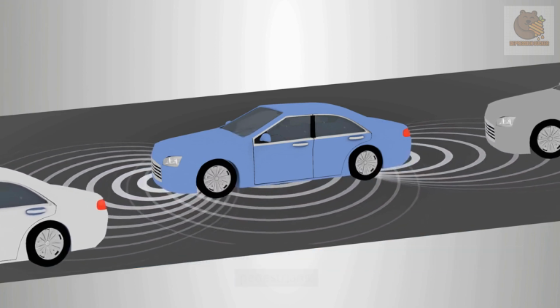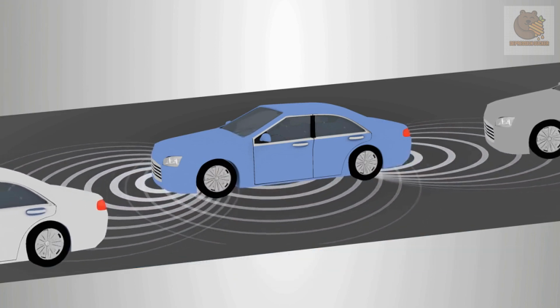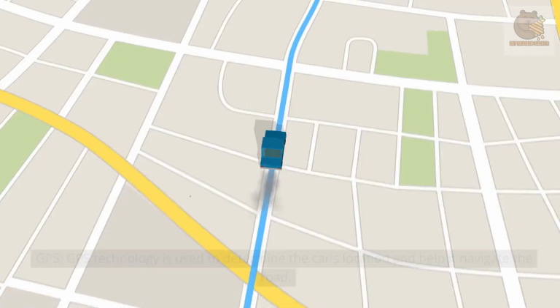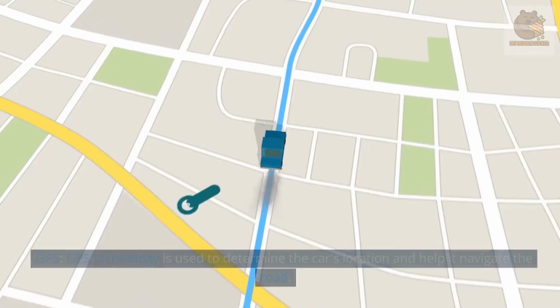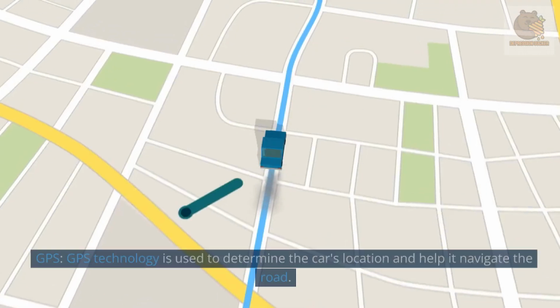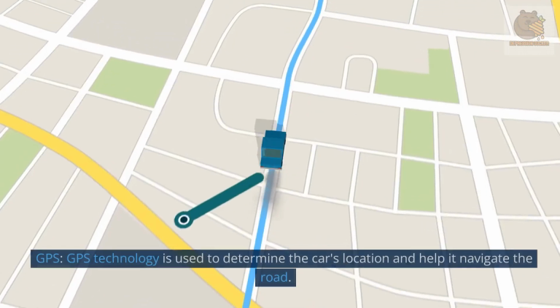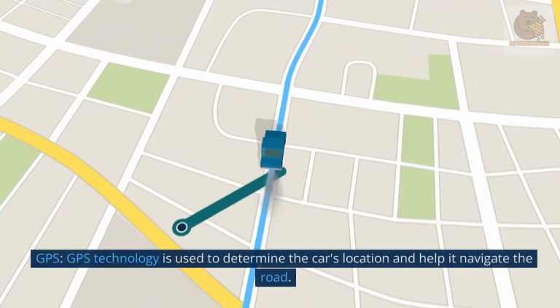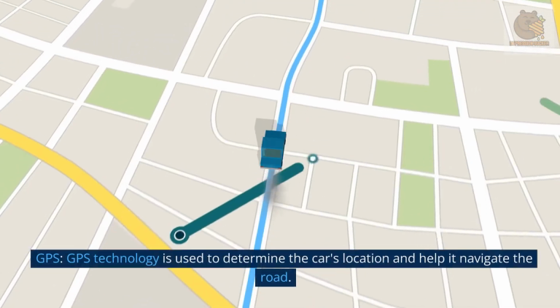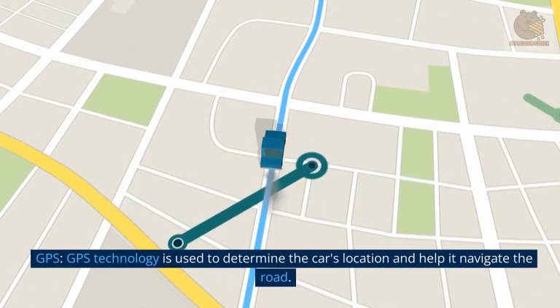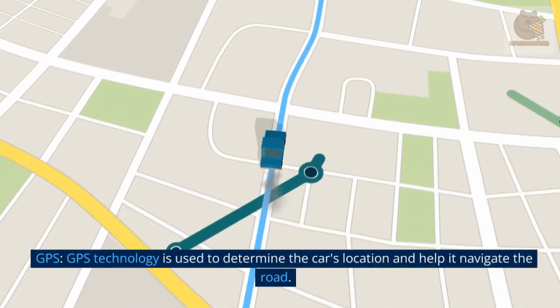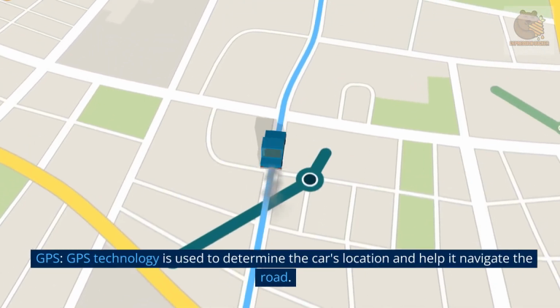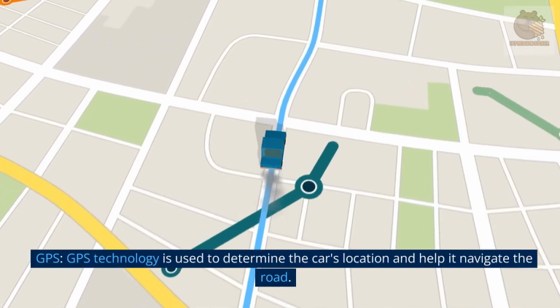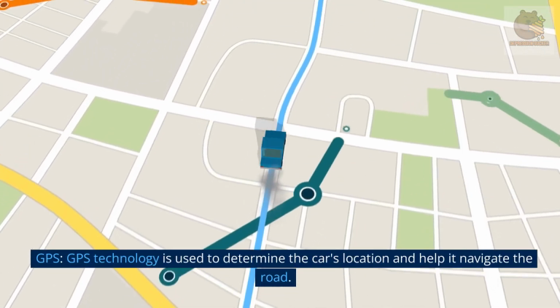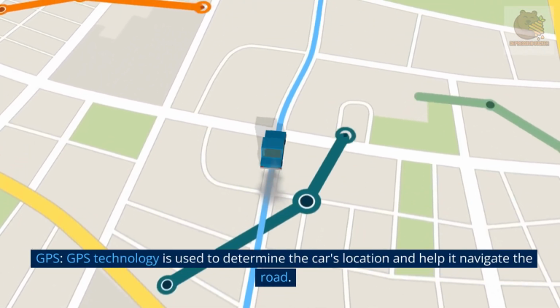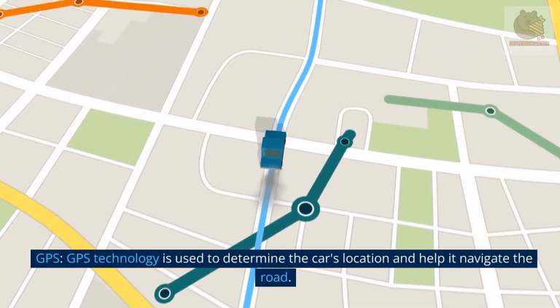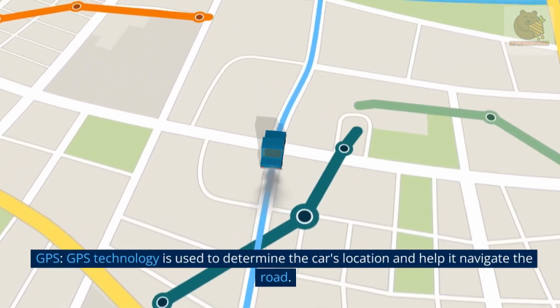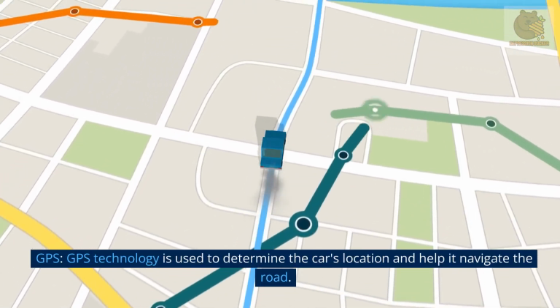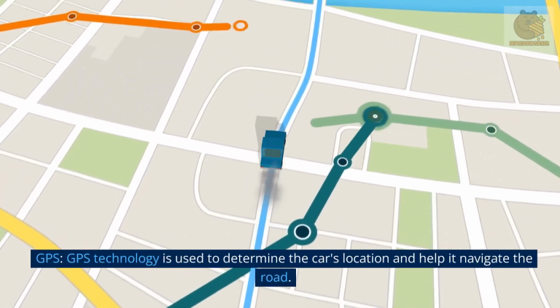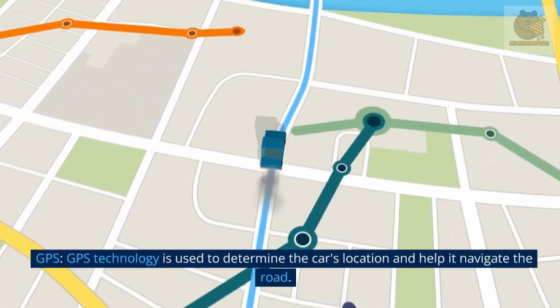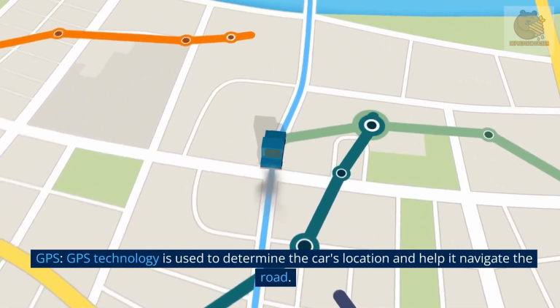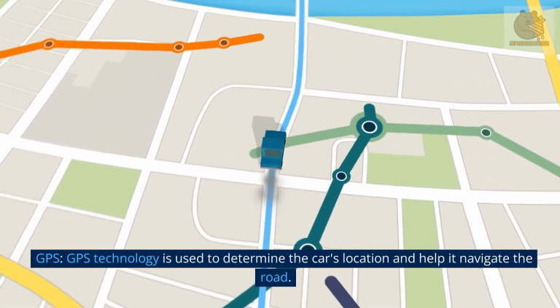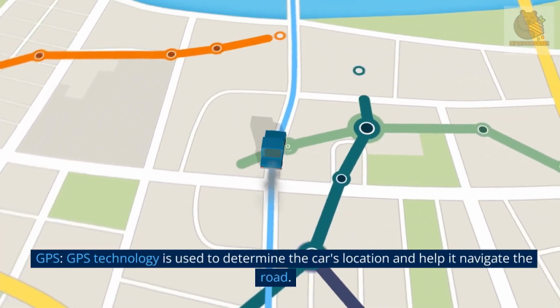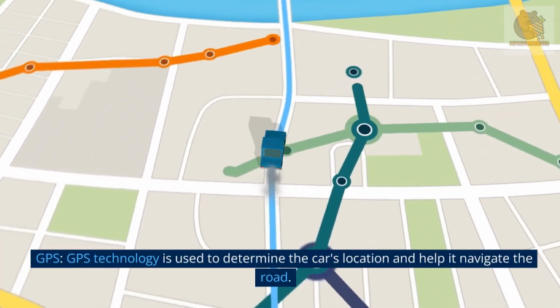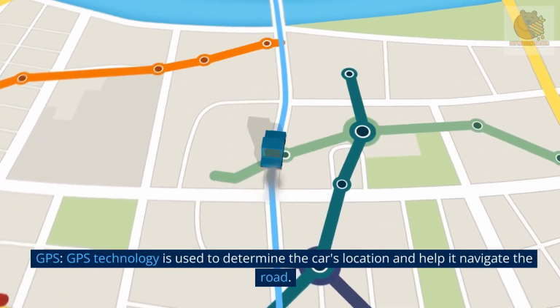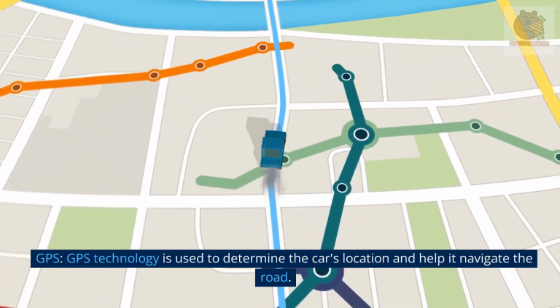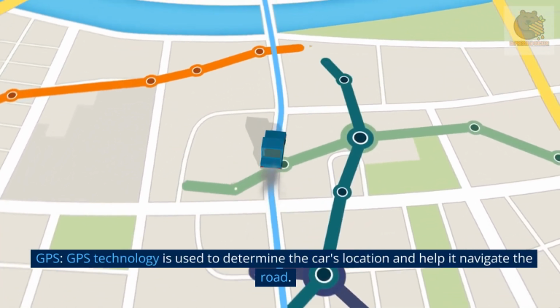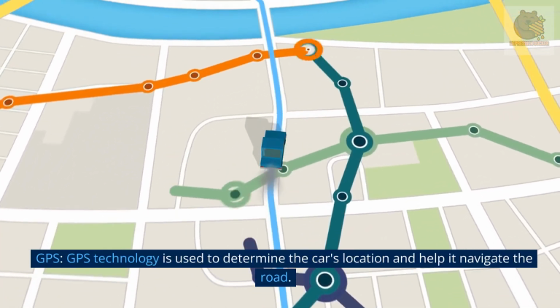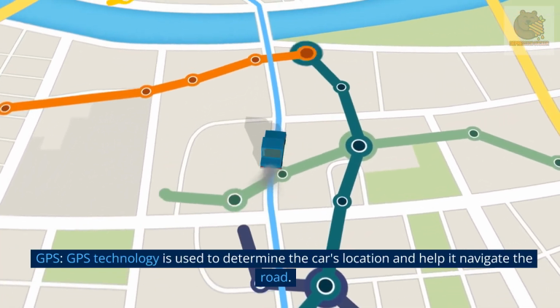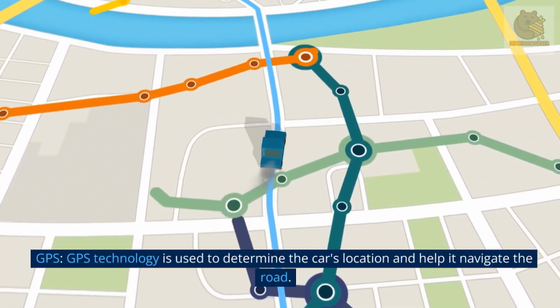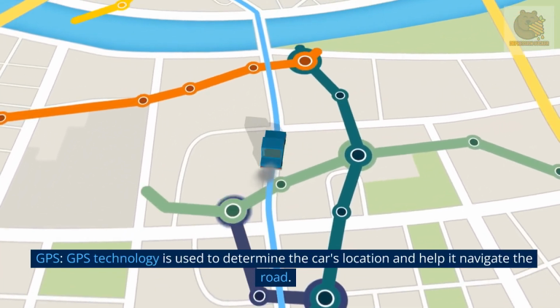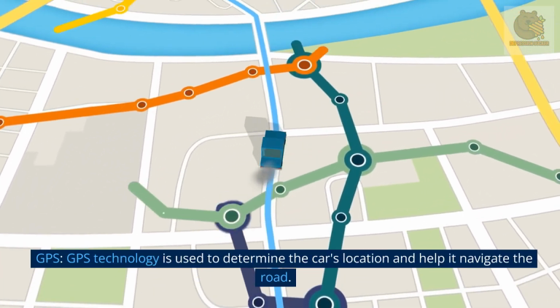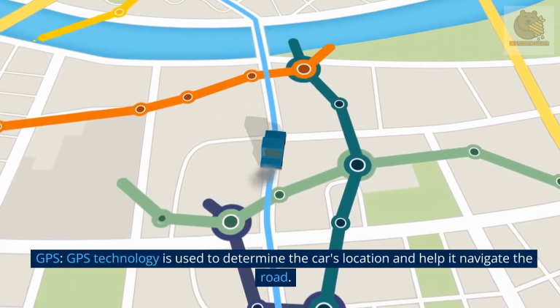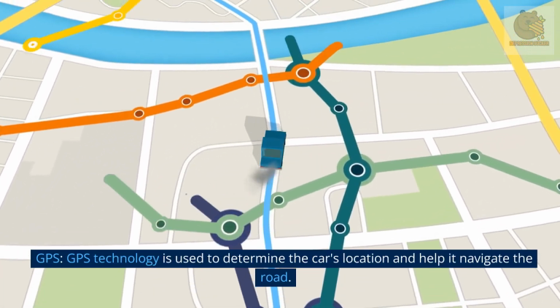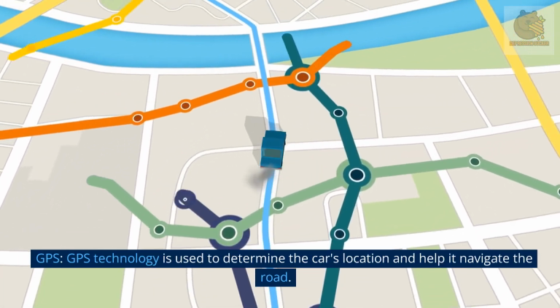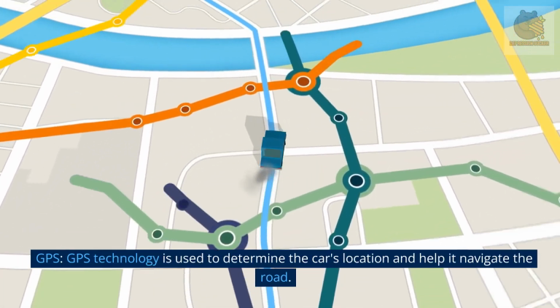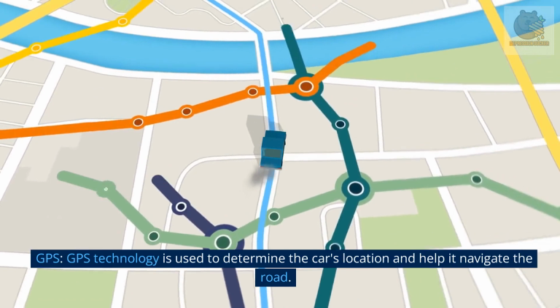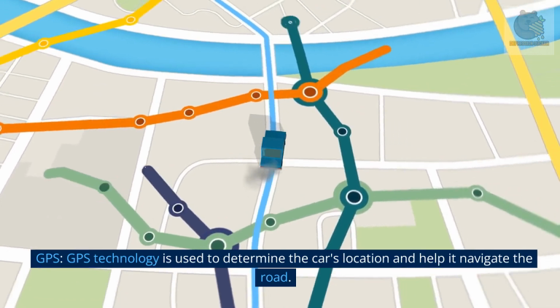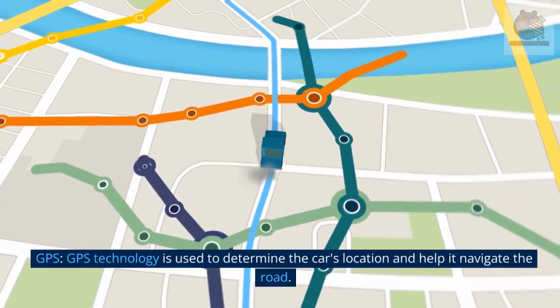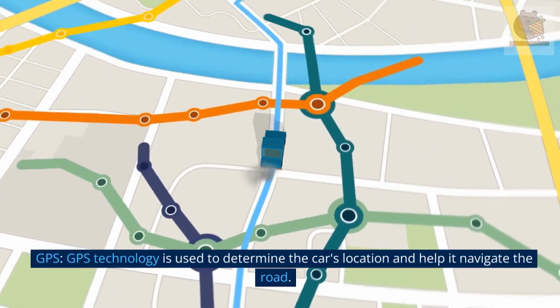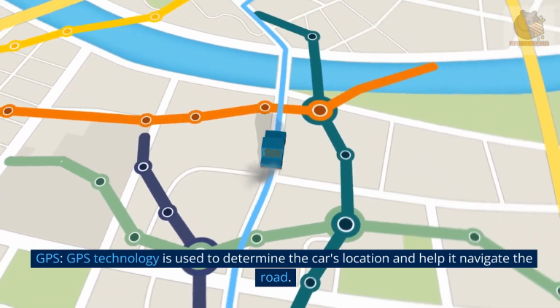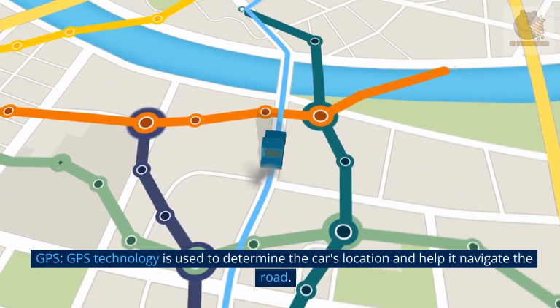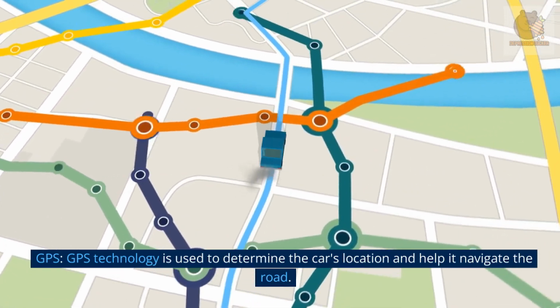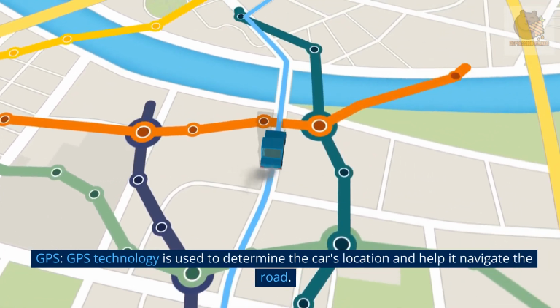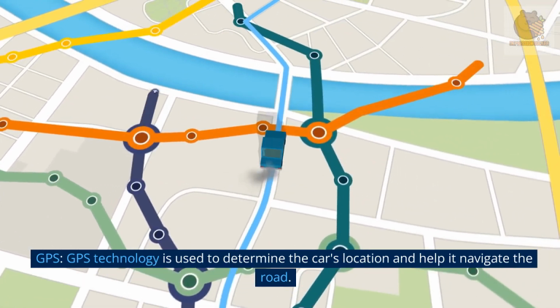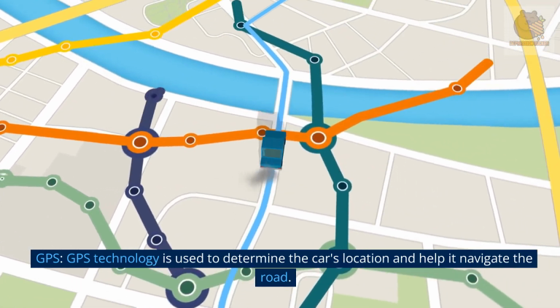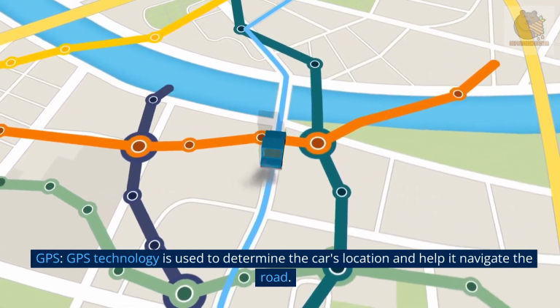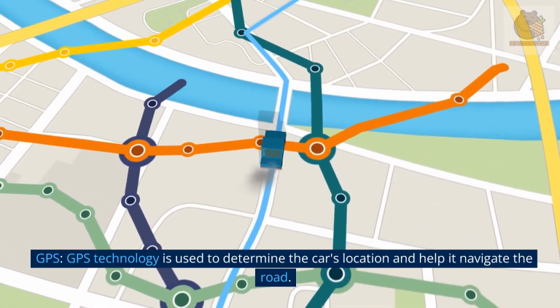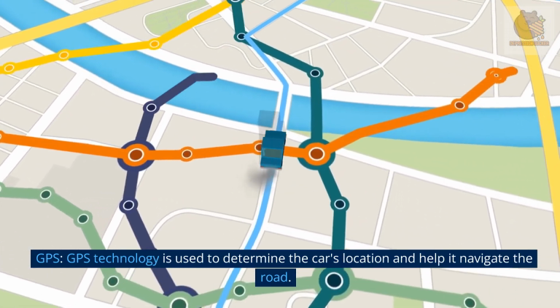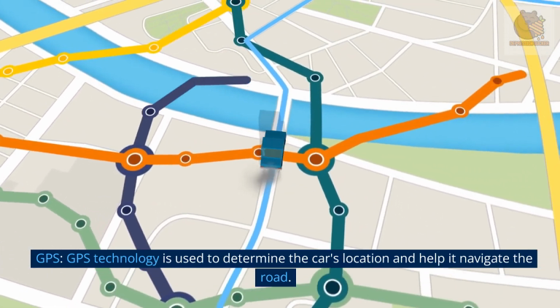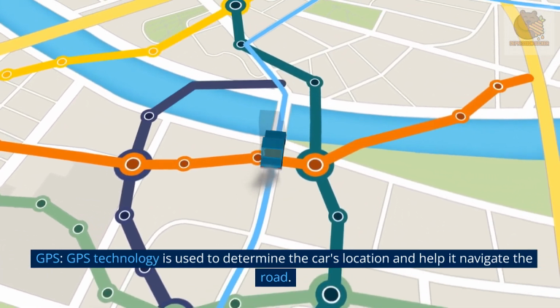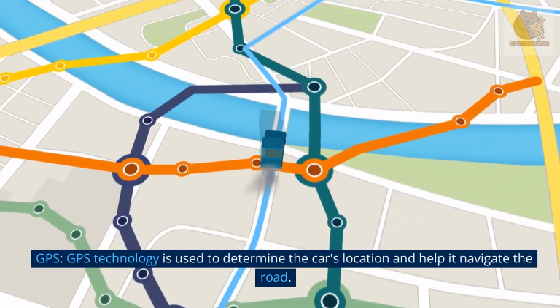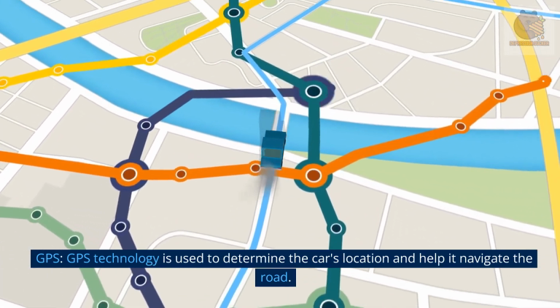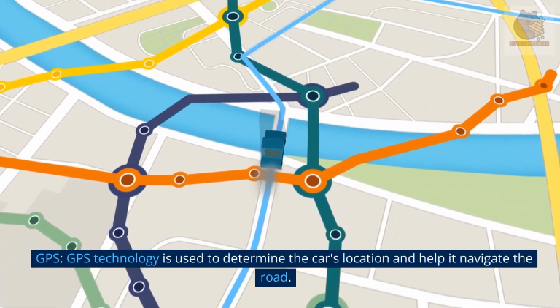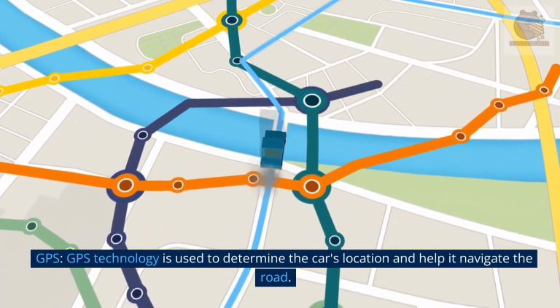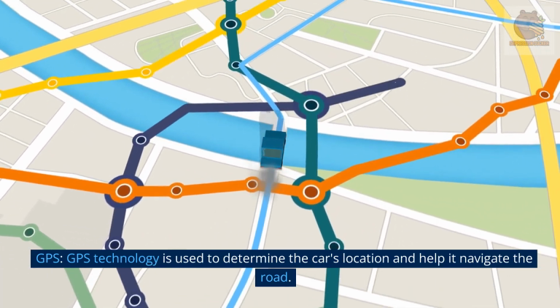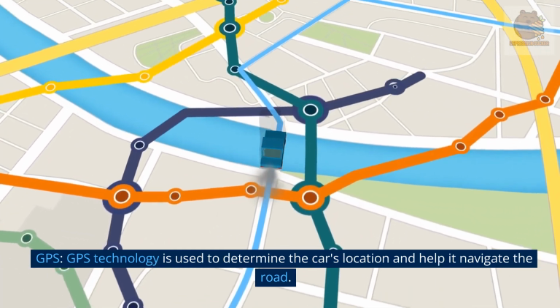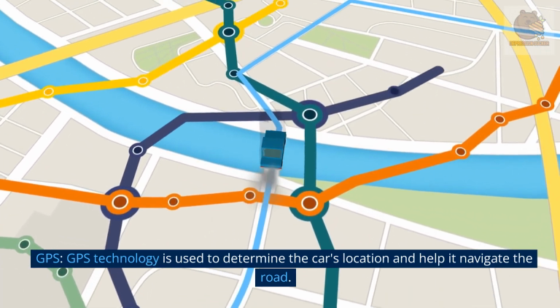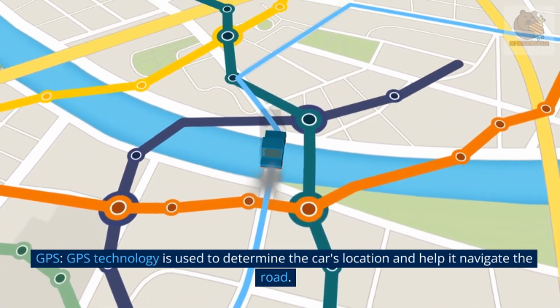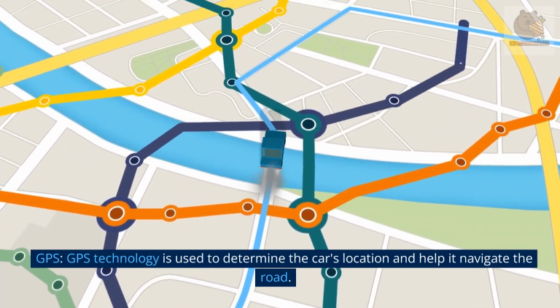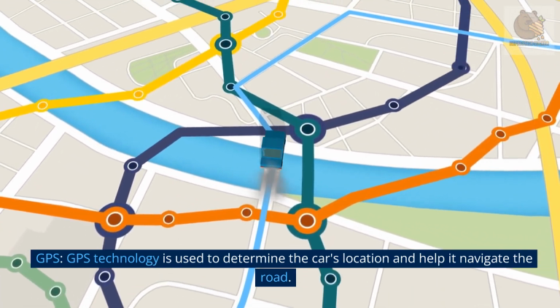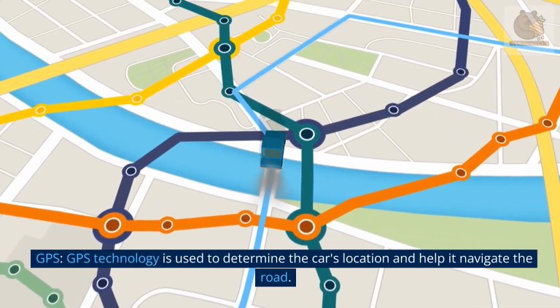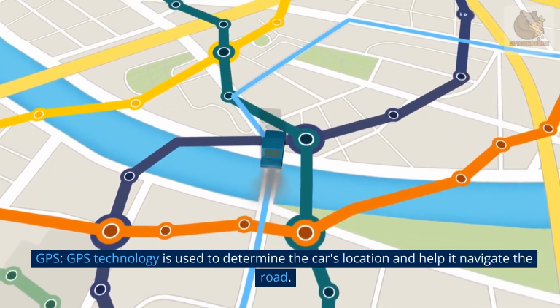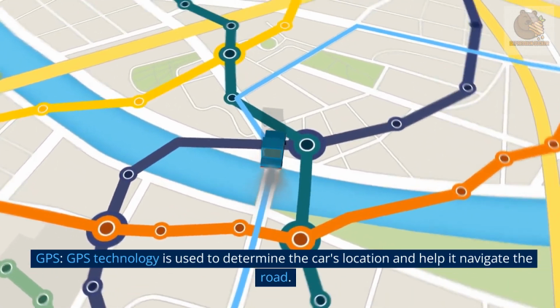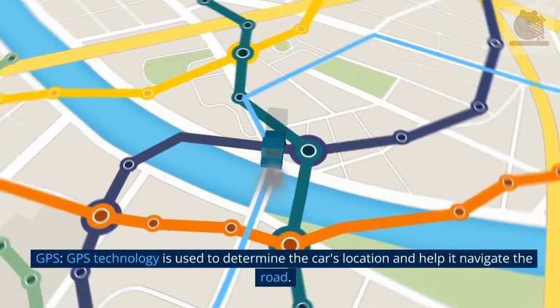GPS technology is used to determine the car's location and help it navigate the road.